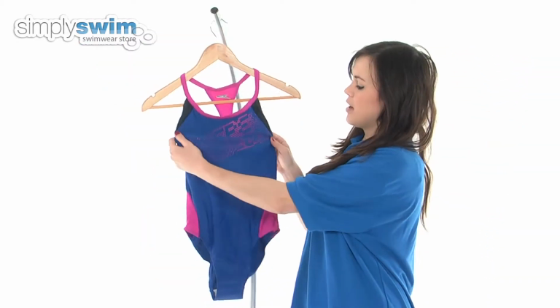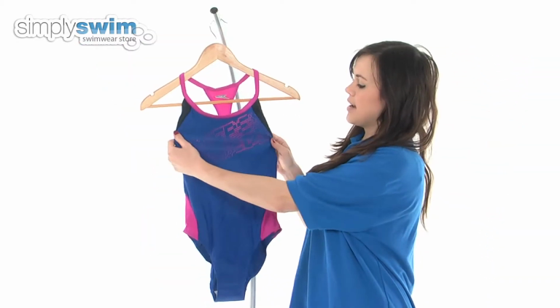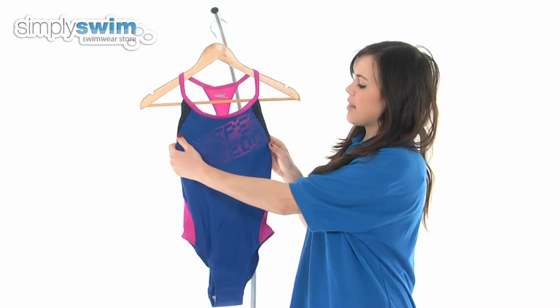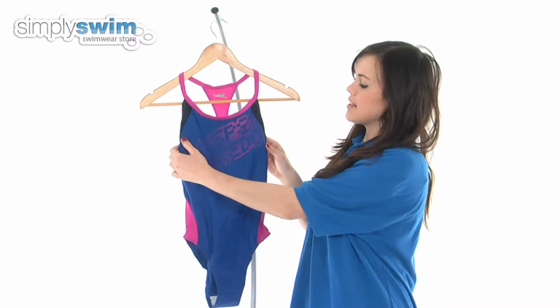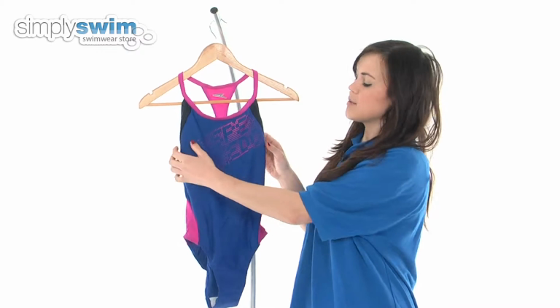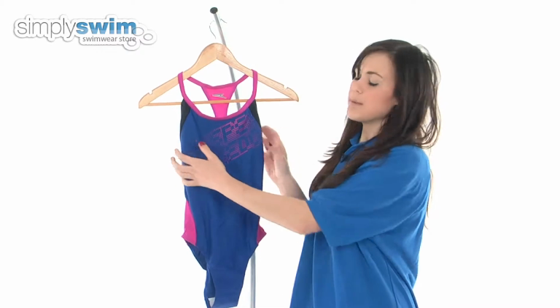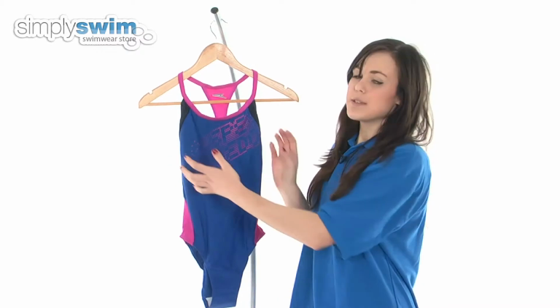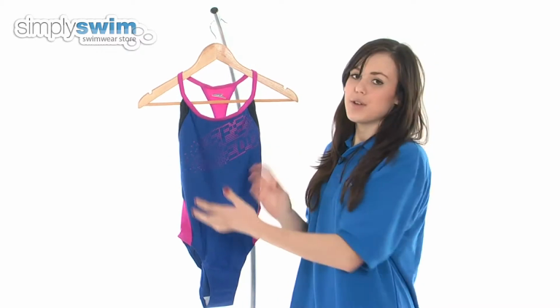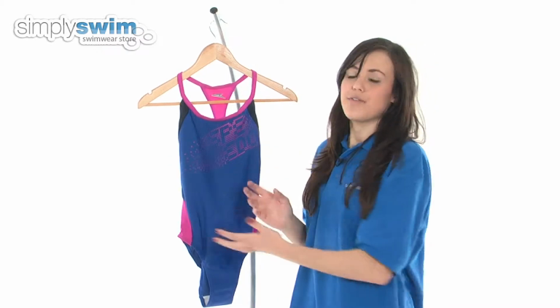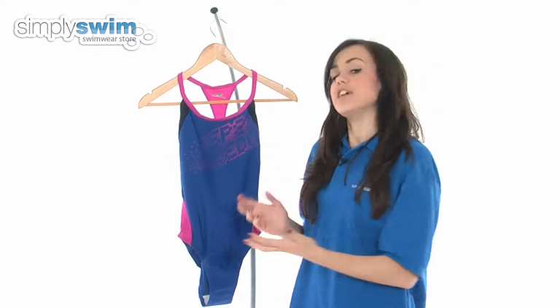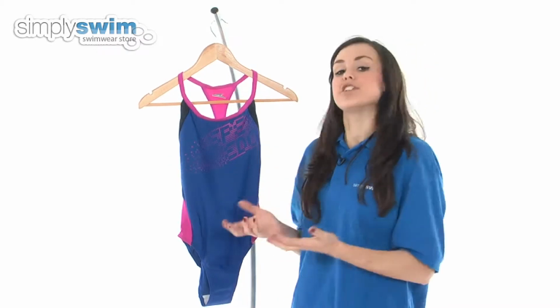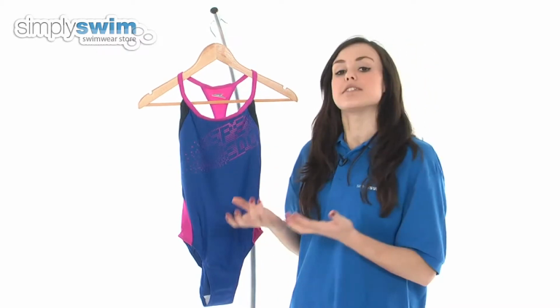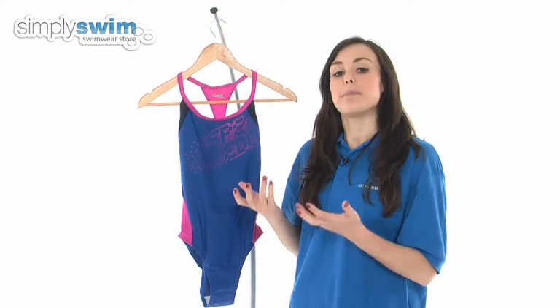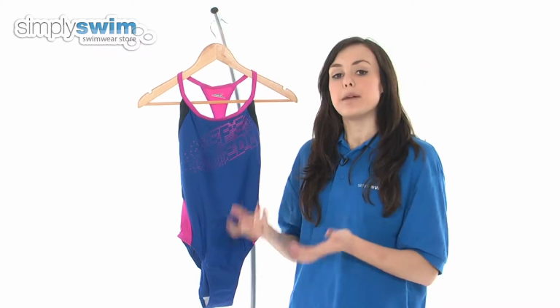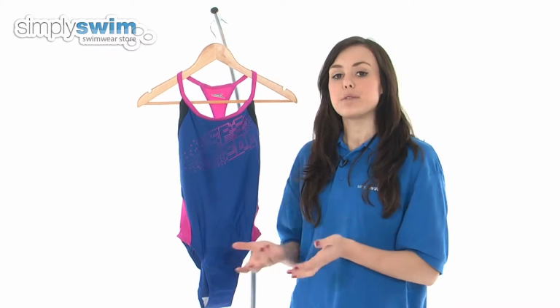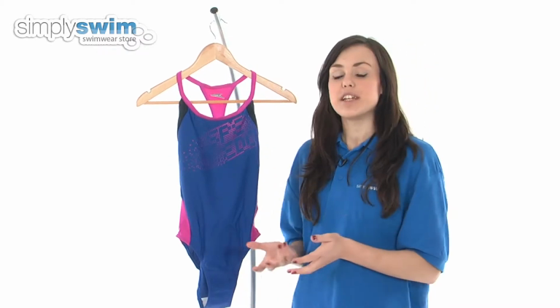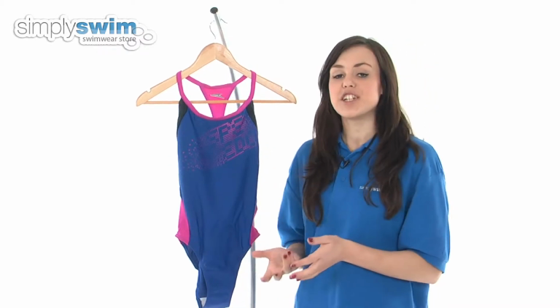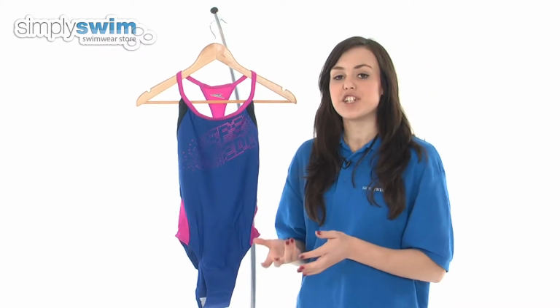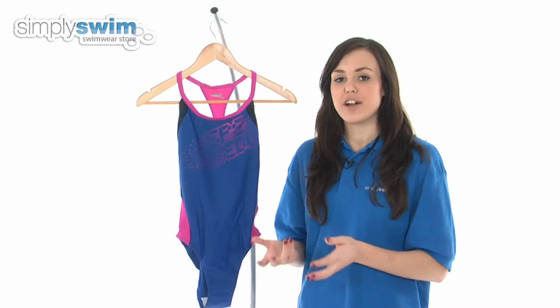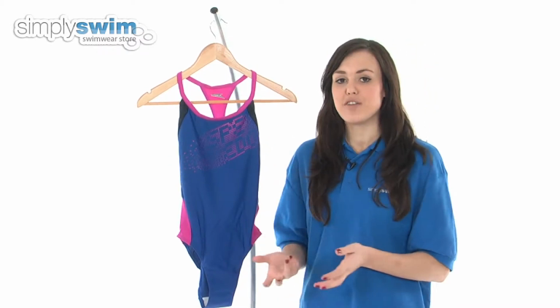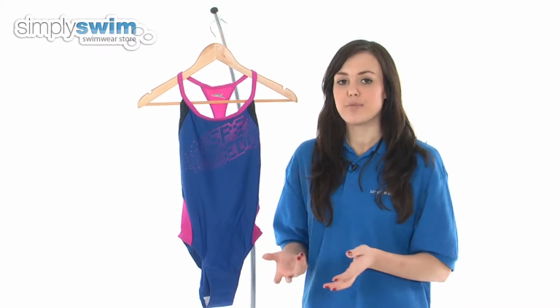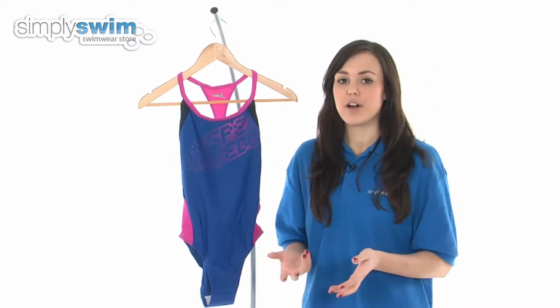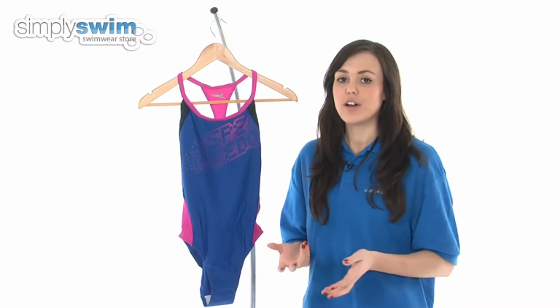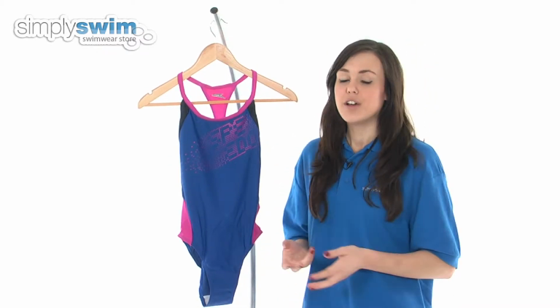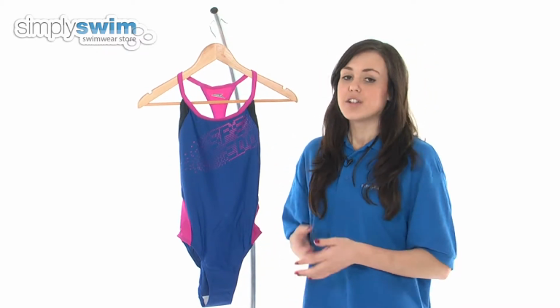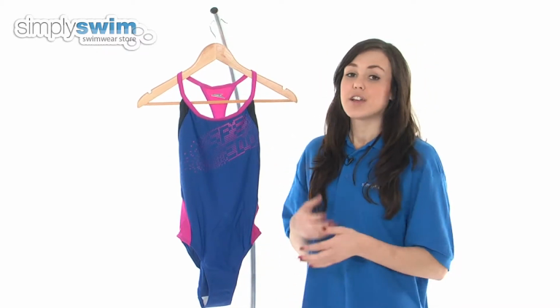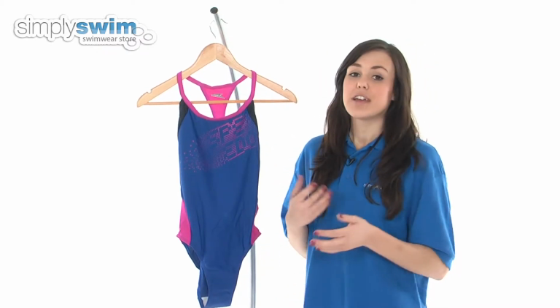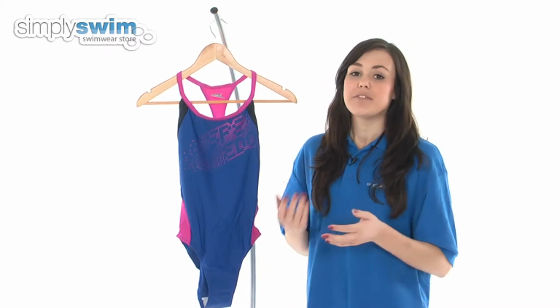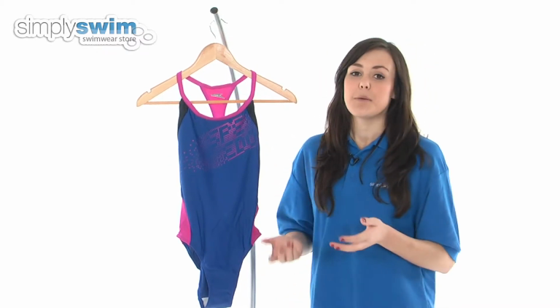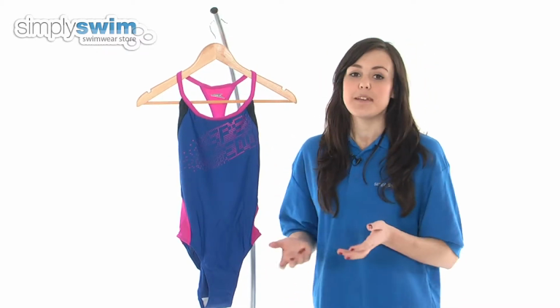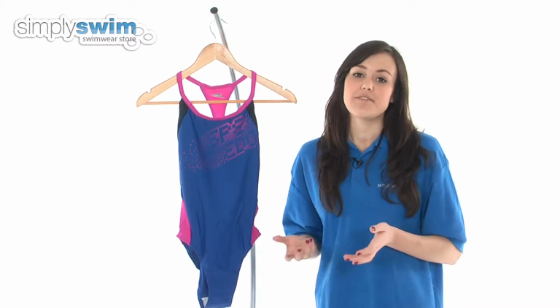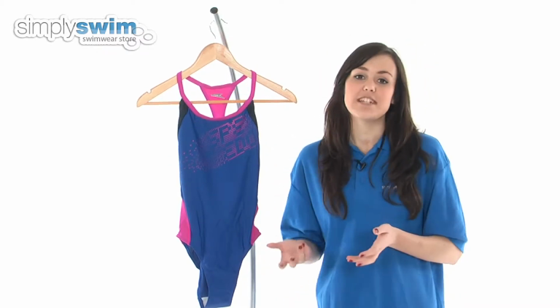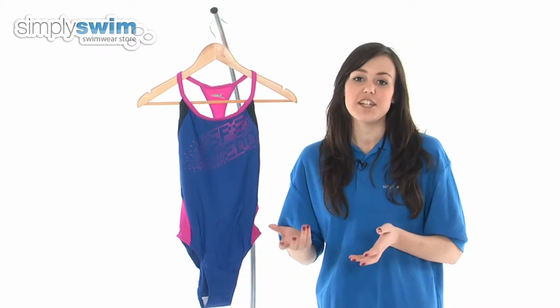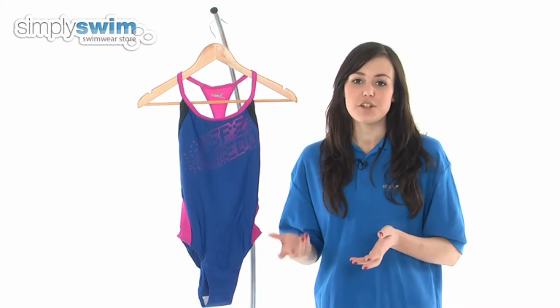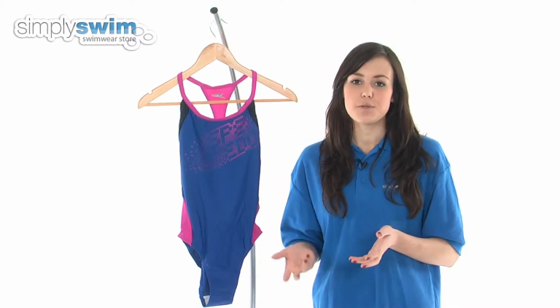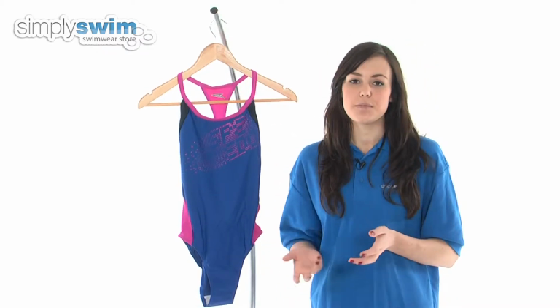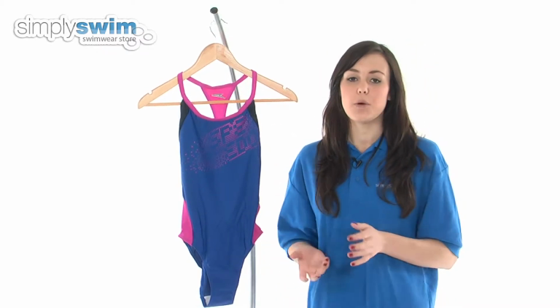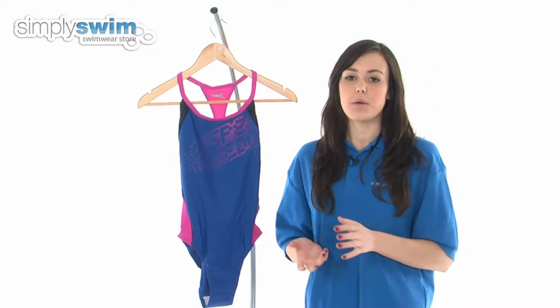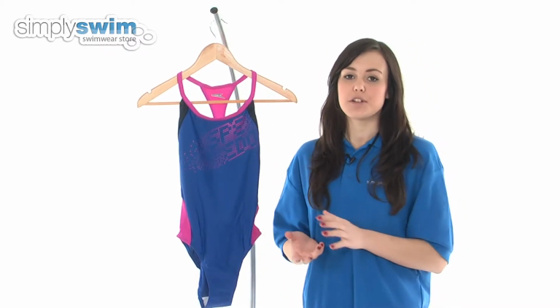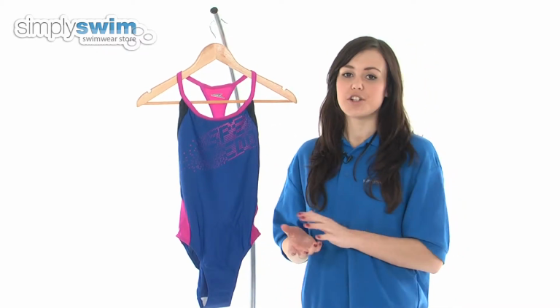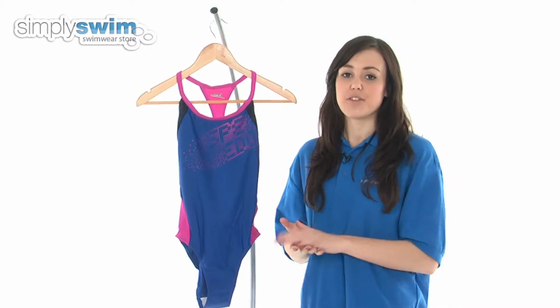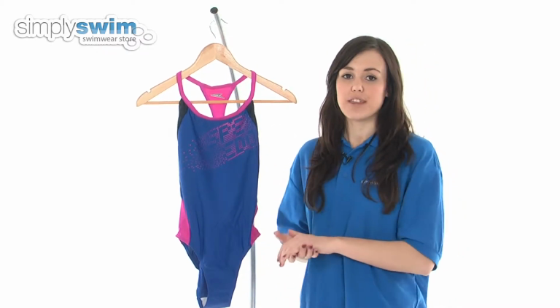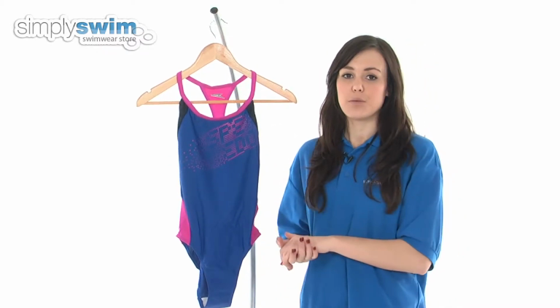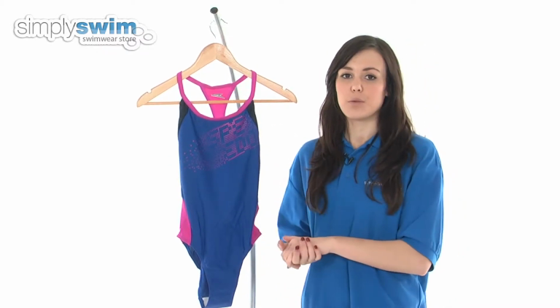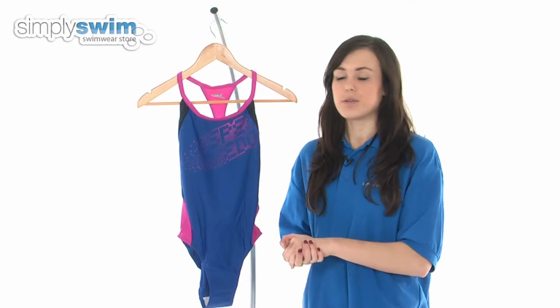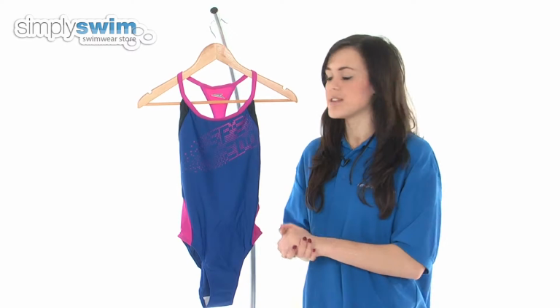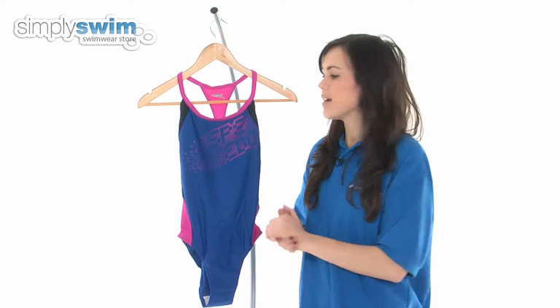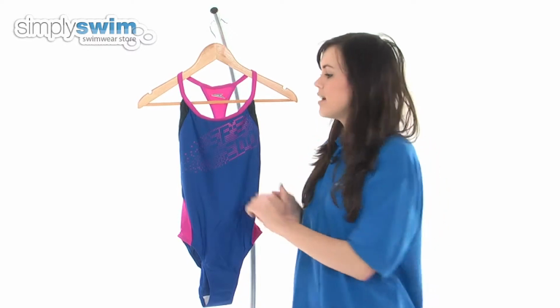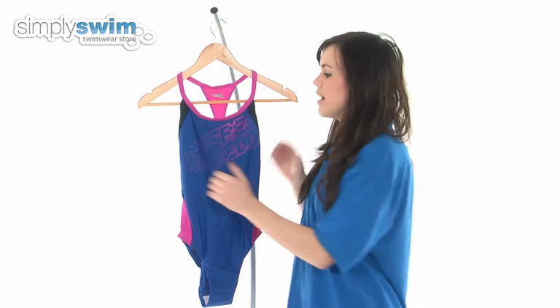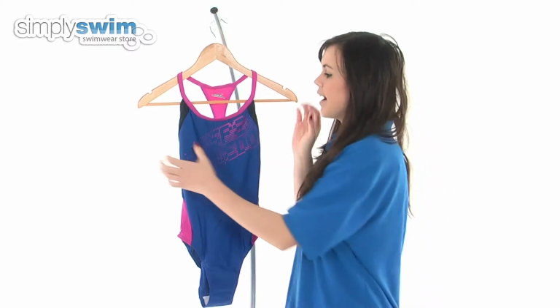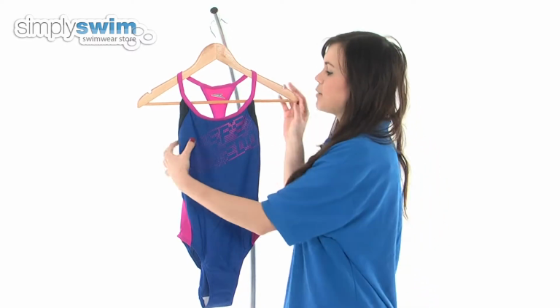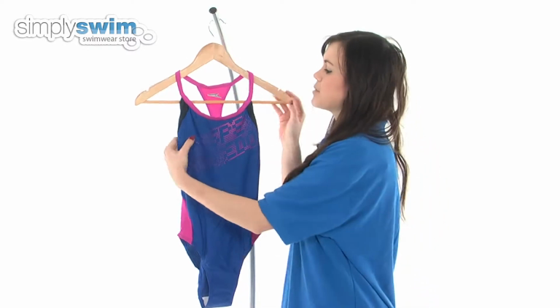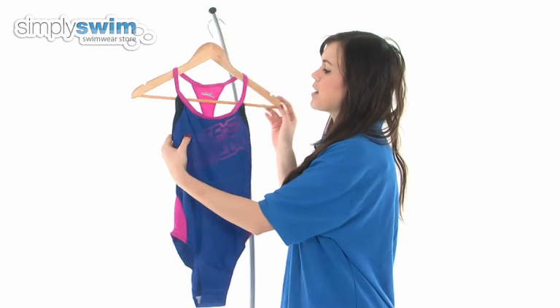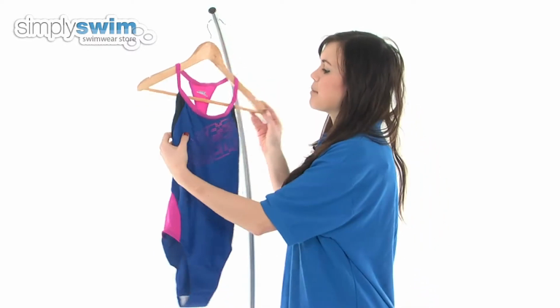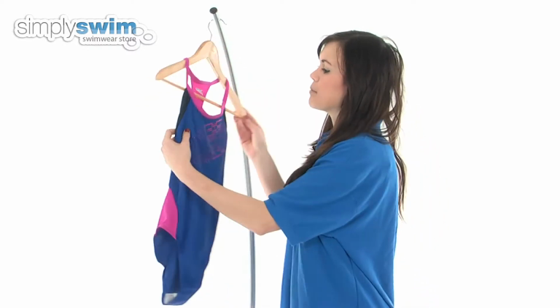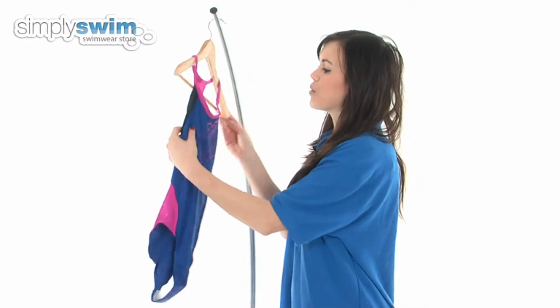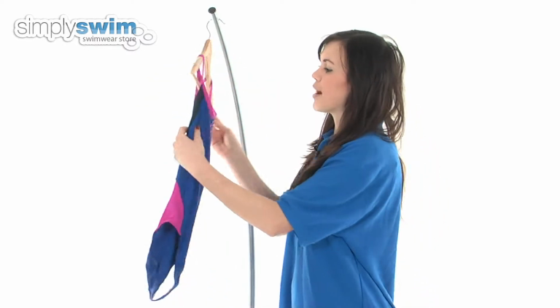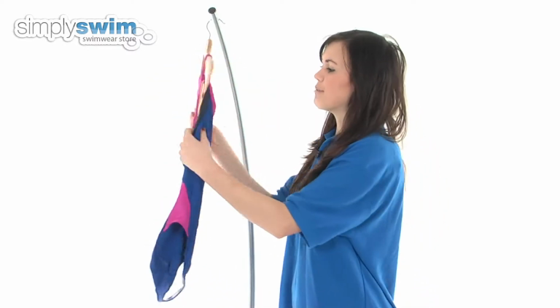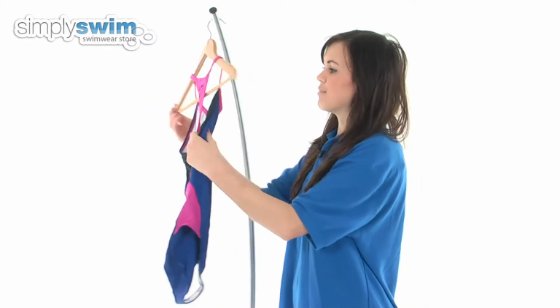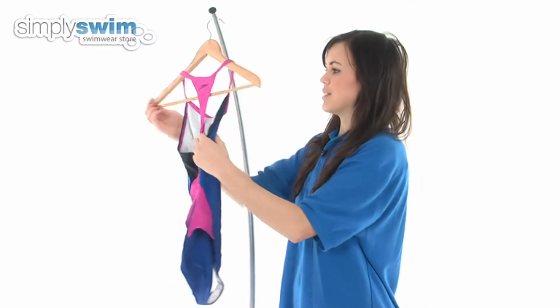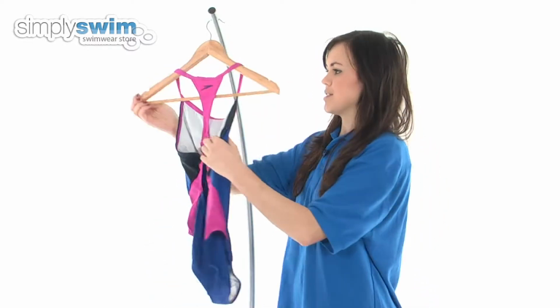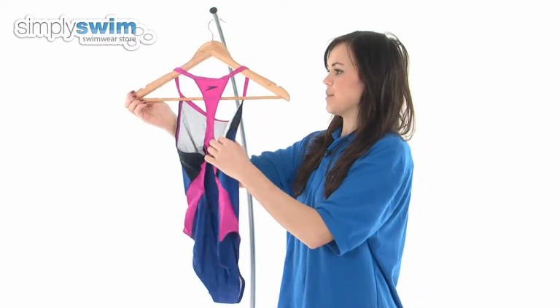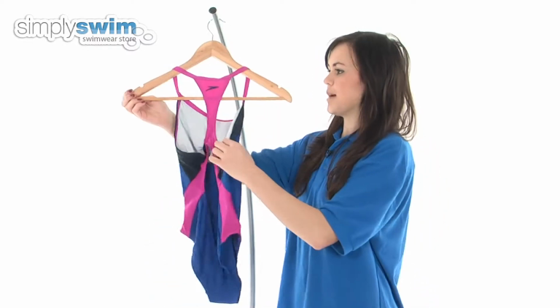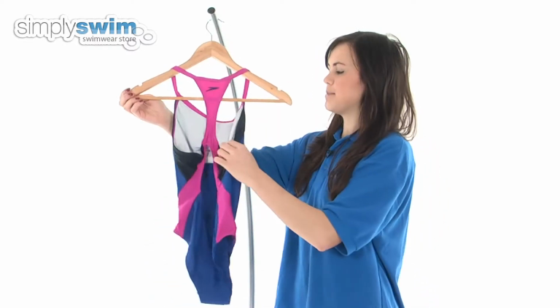This swimsuit features a built-in shelf bra, so it gives you a bit of additional support whilst you're in the water, and also a bit more comfort as well.